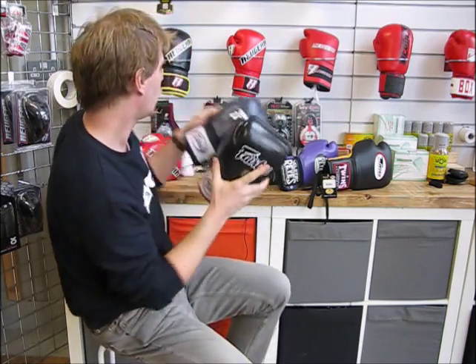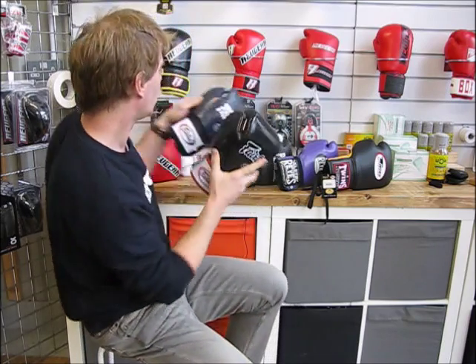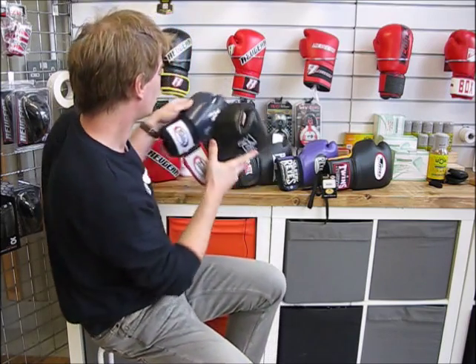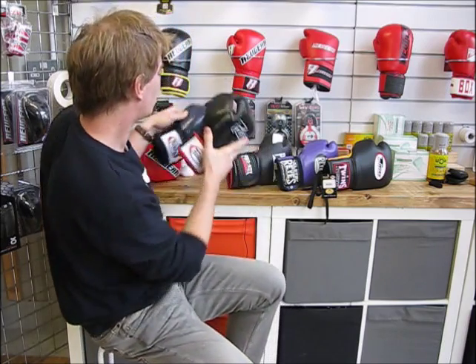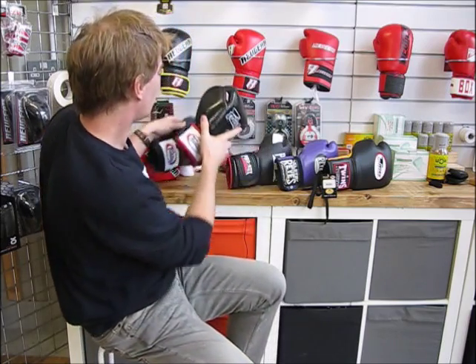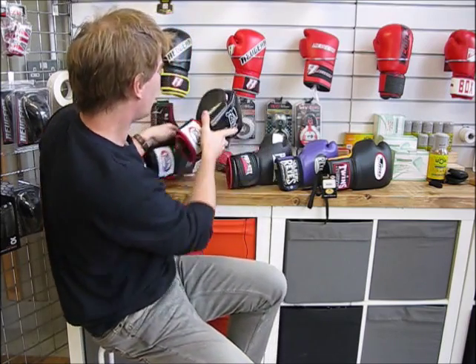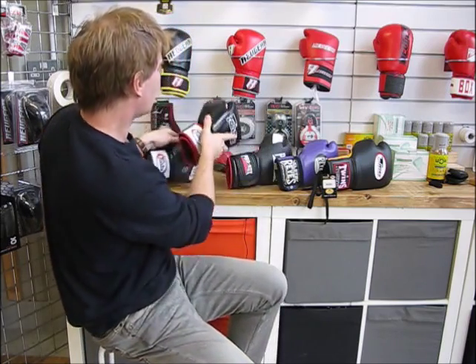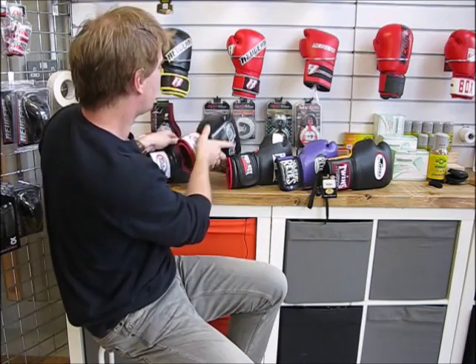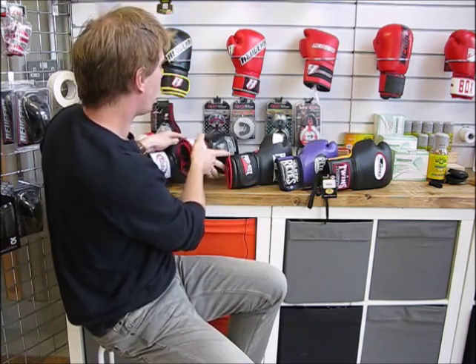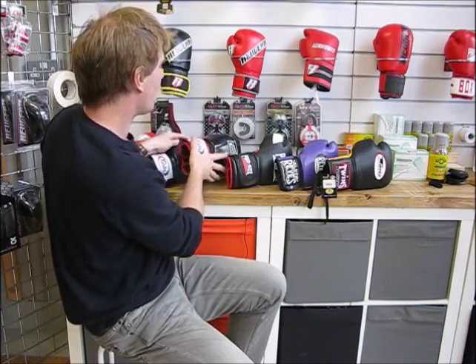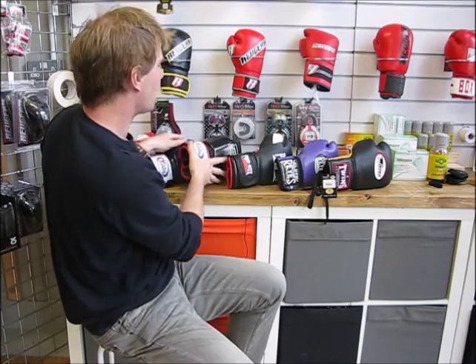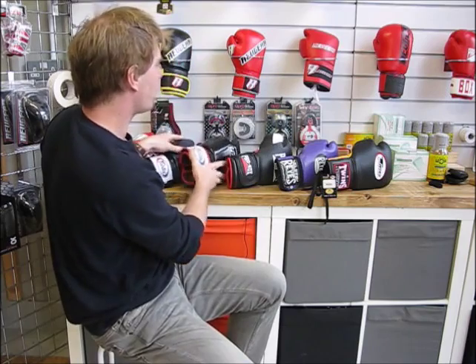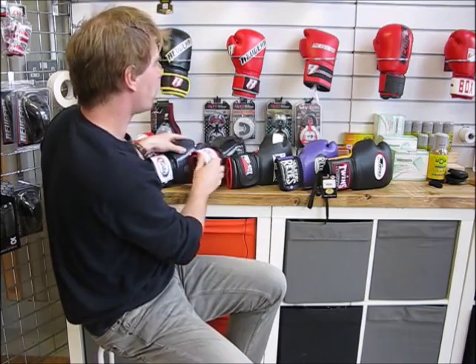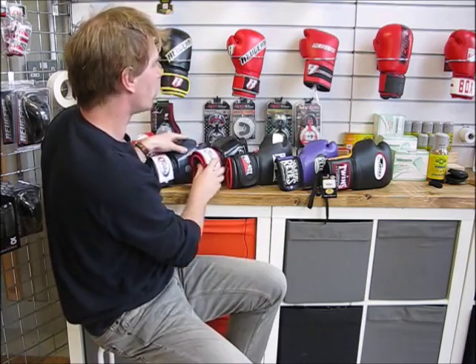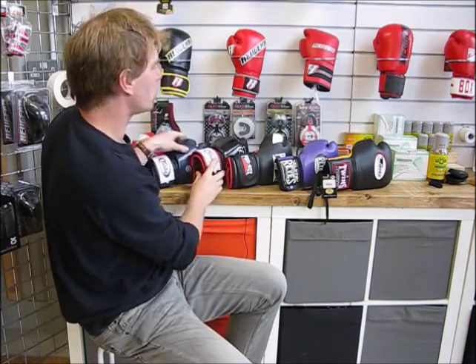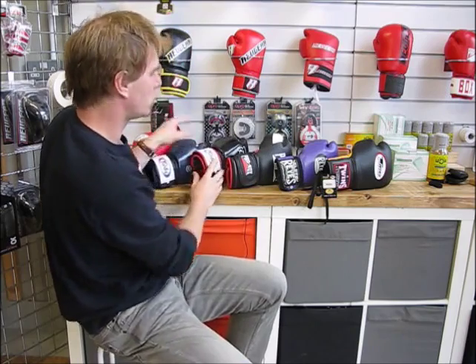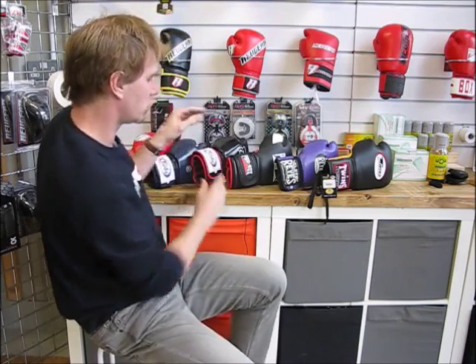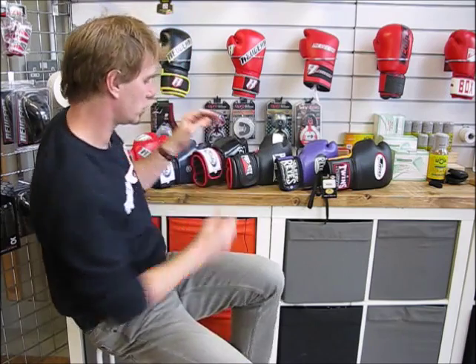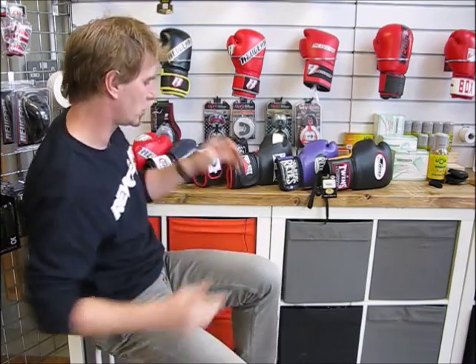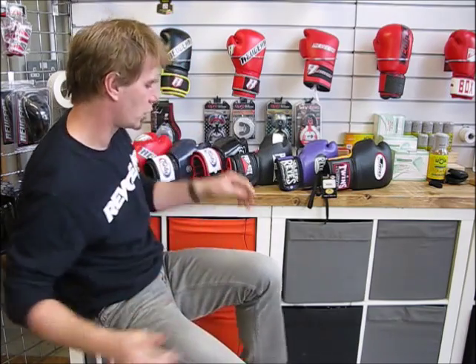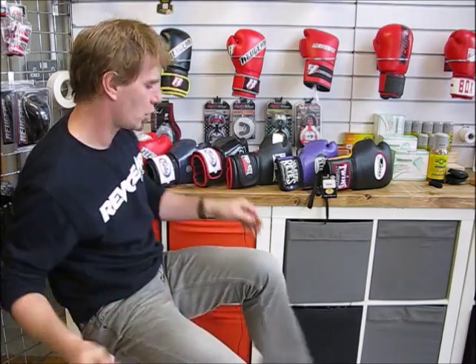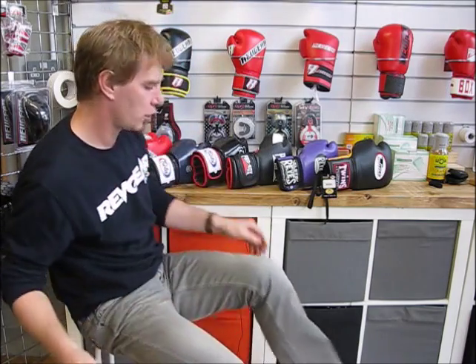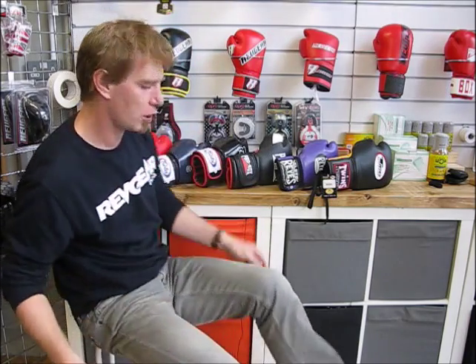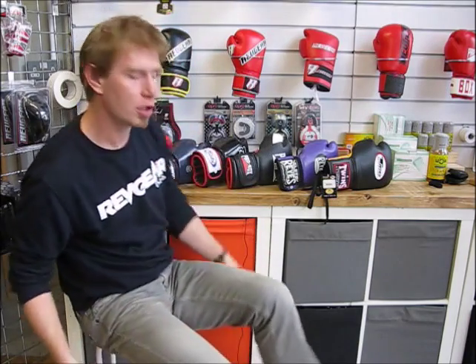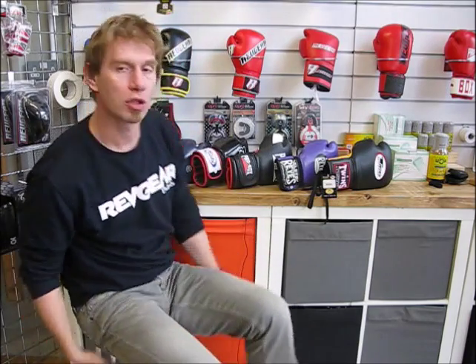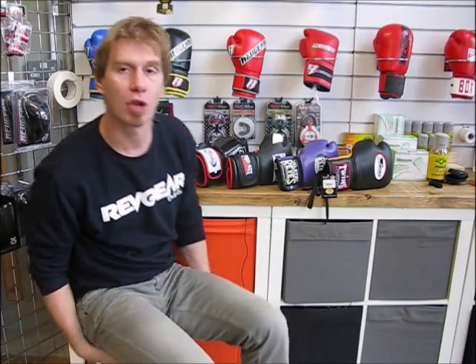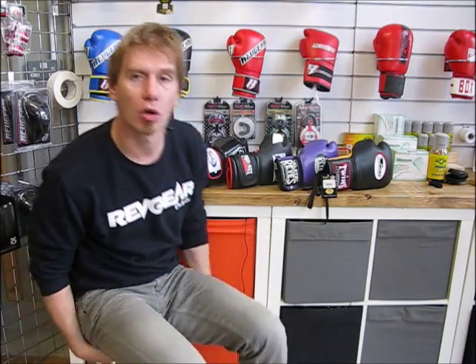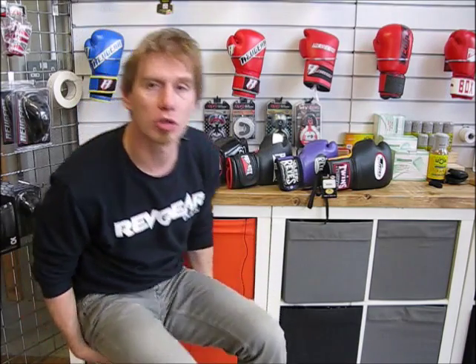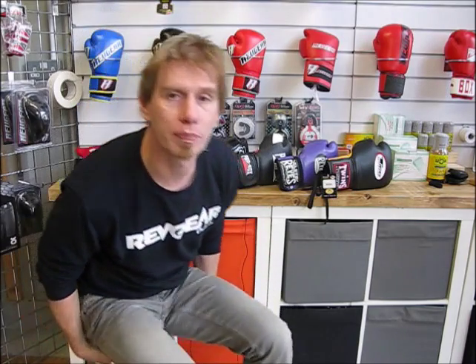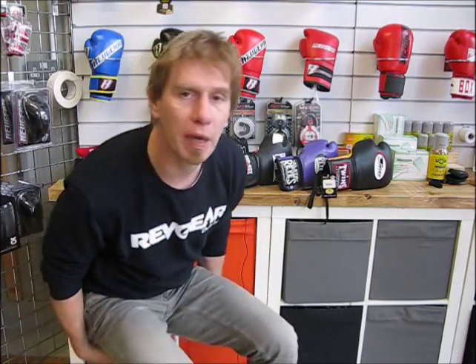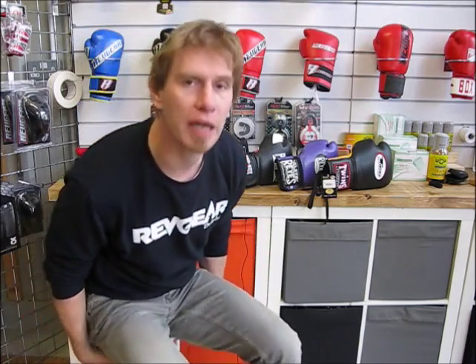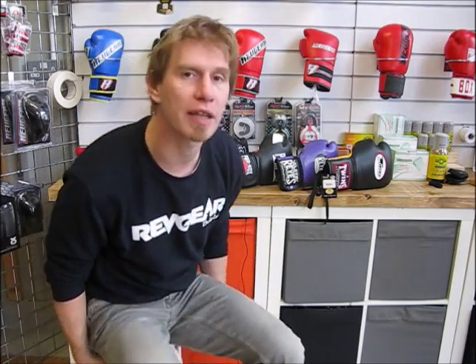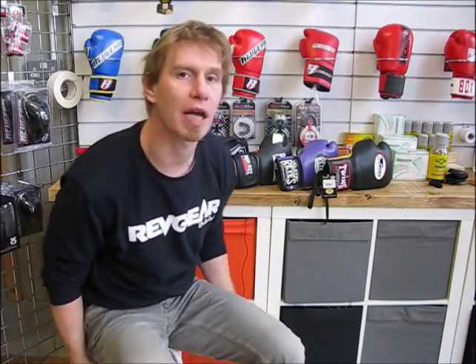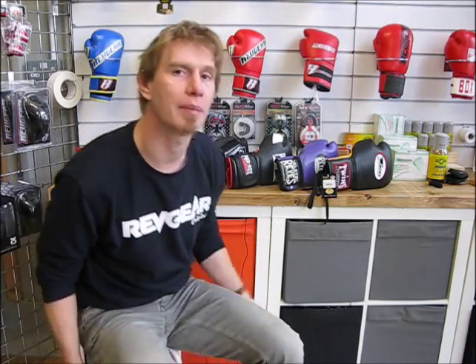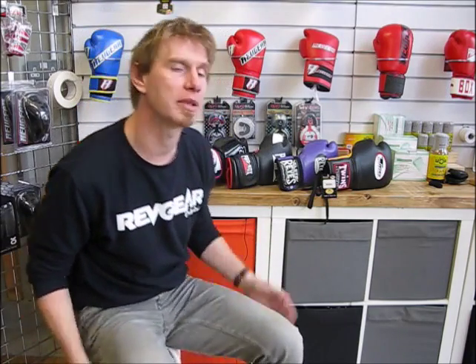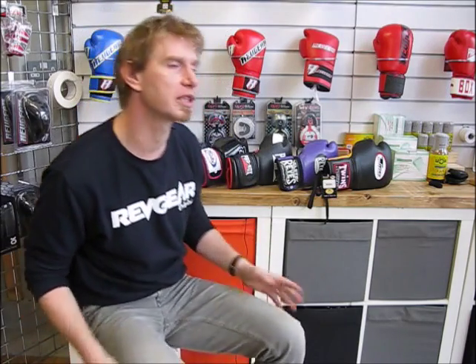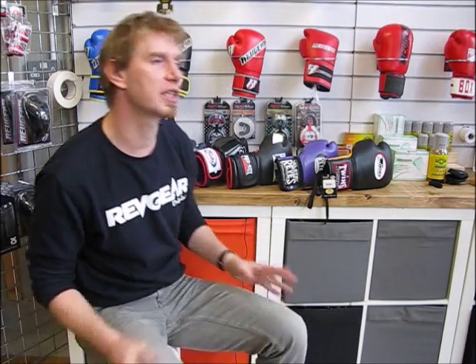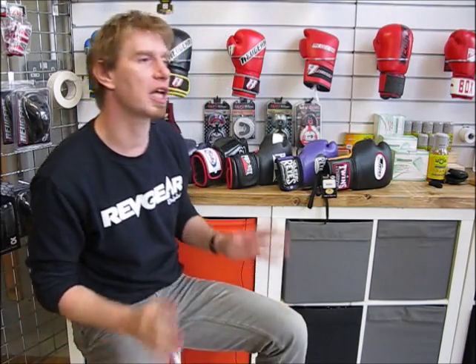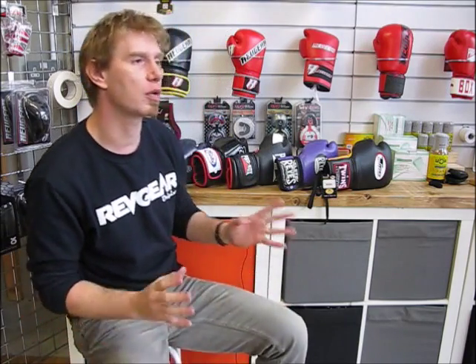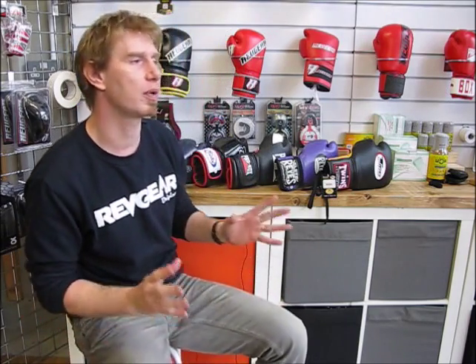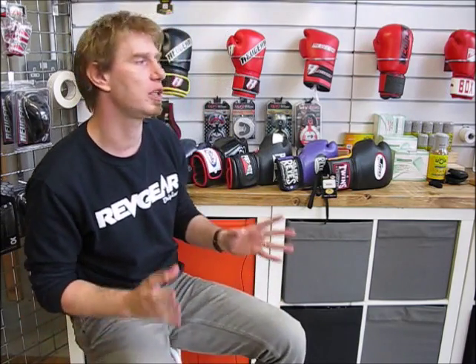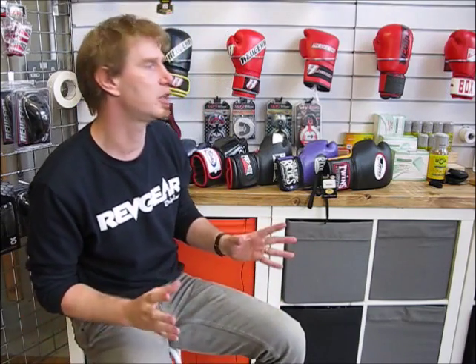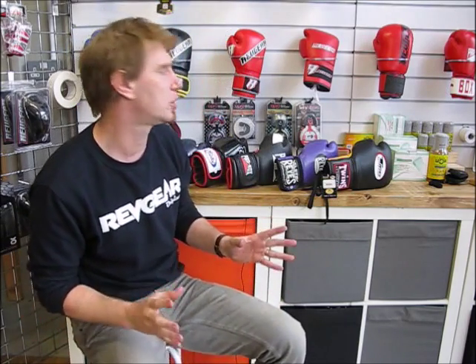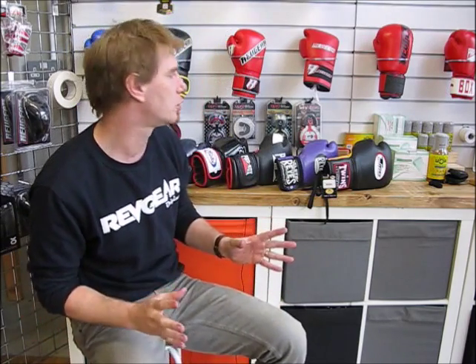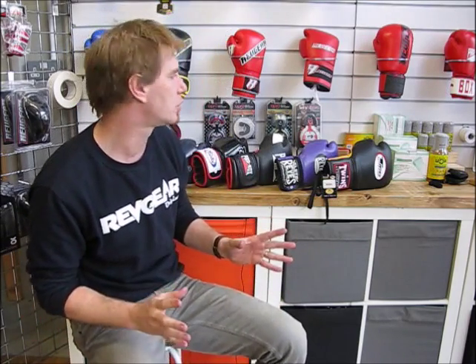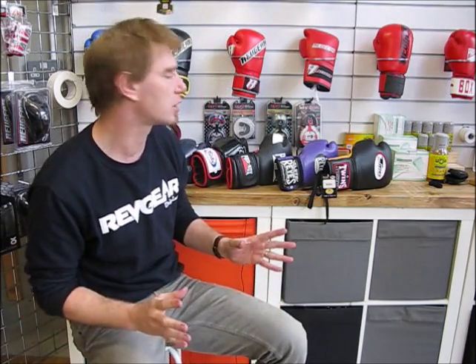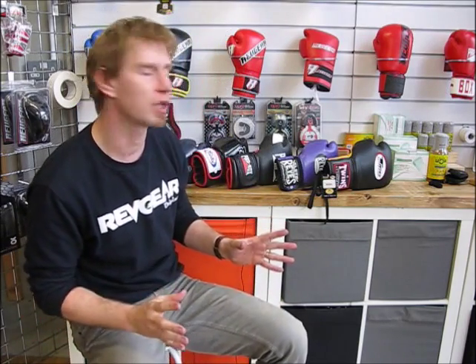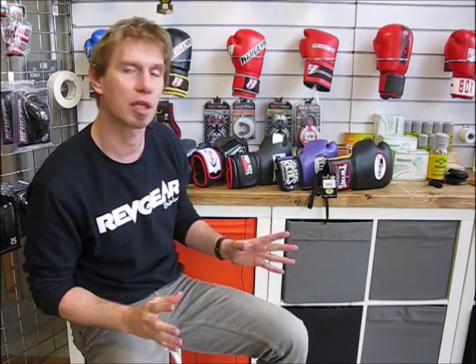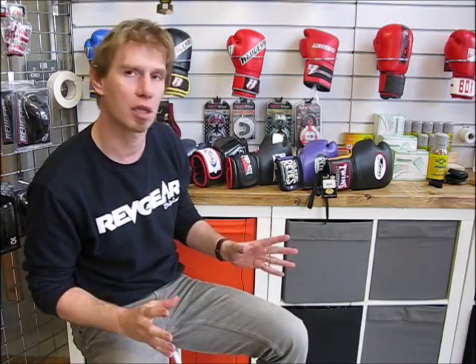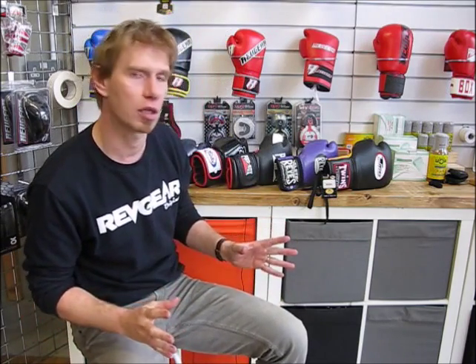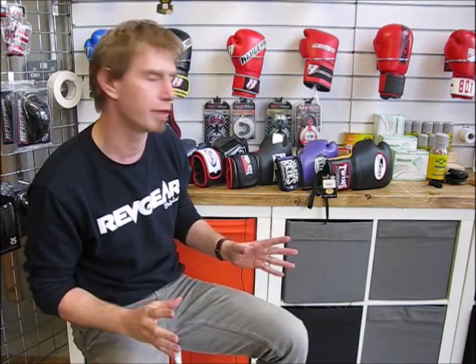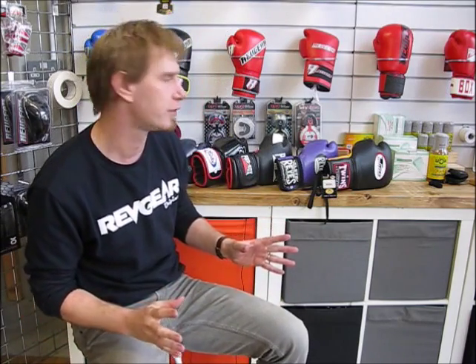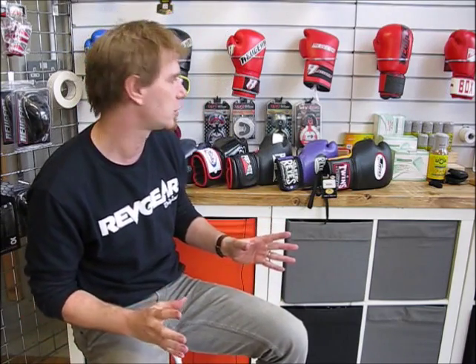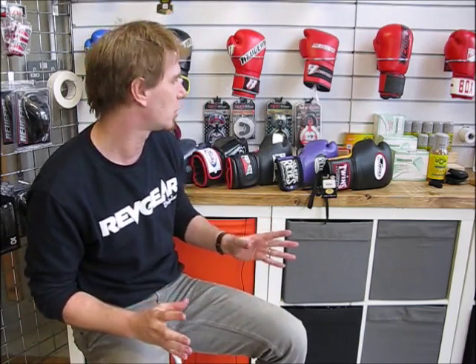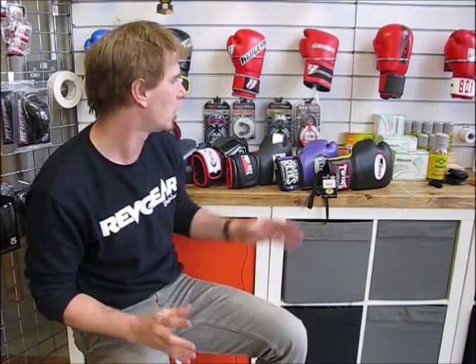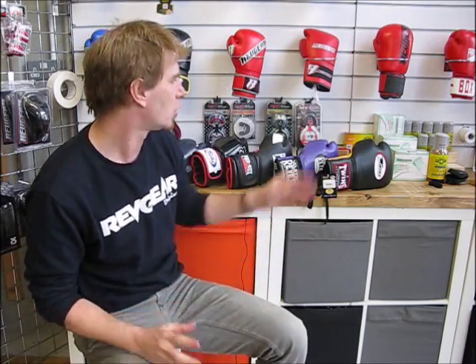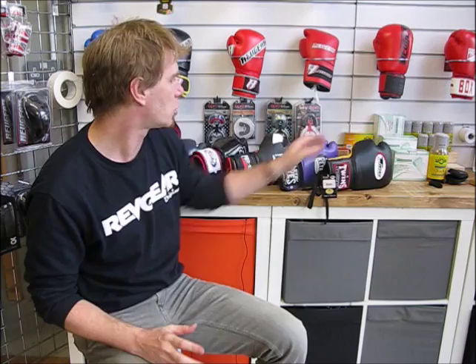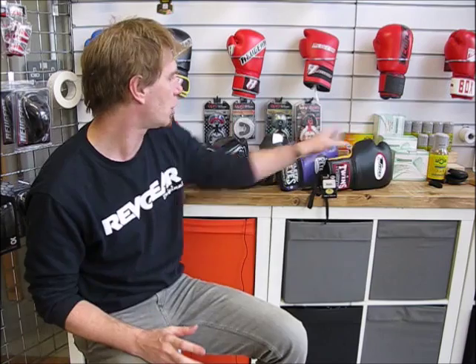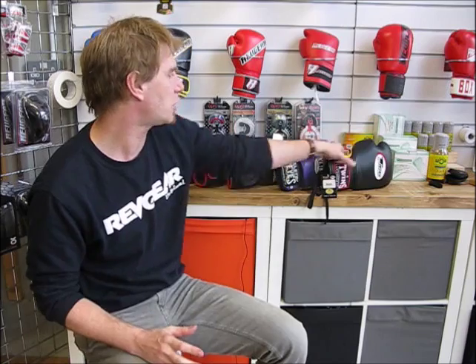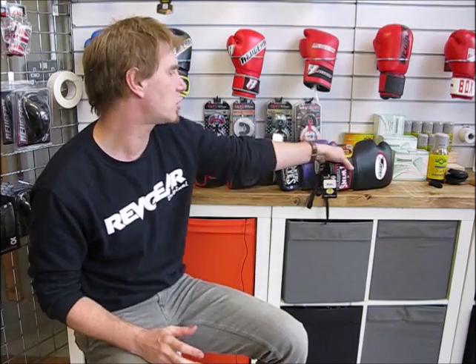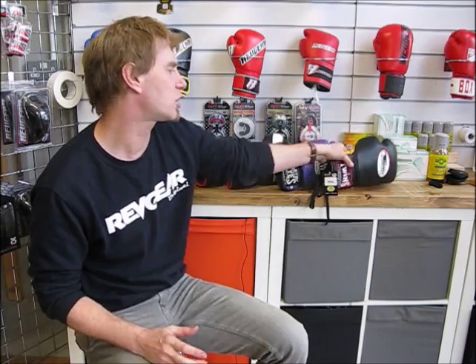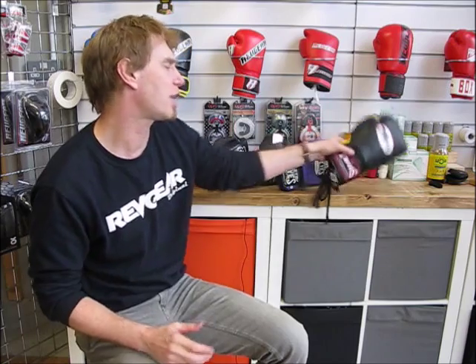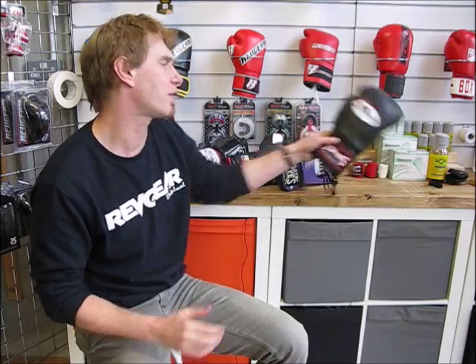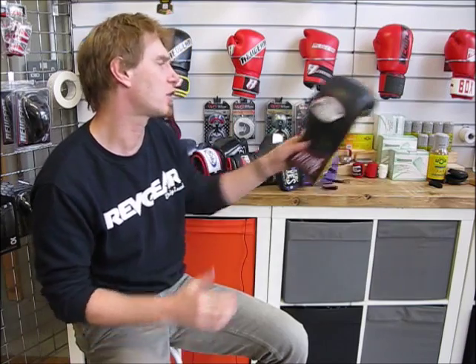For comparison, here's the Vertex 16 and the Vertex 12. There's less padding on the 12, but the overall size of the glove is close — slightly bigger on the 16 but not a huge difference. It's very important not to make that mistake when choosing your gloves.